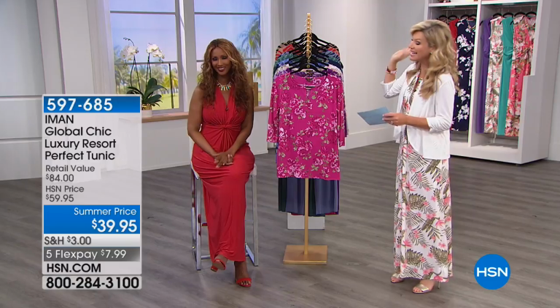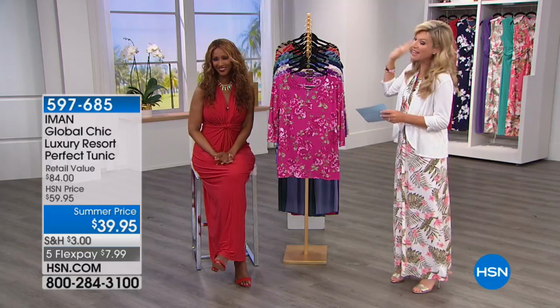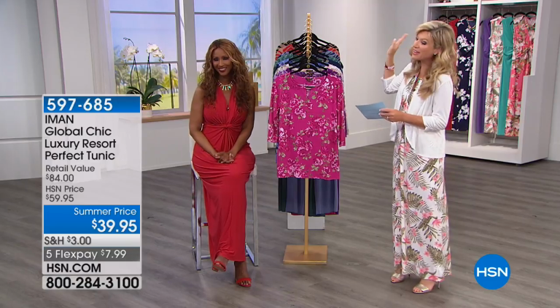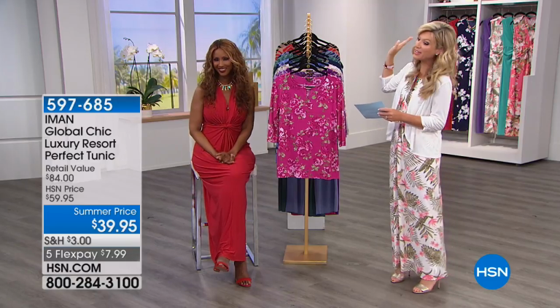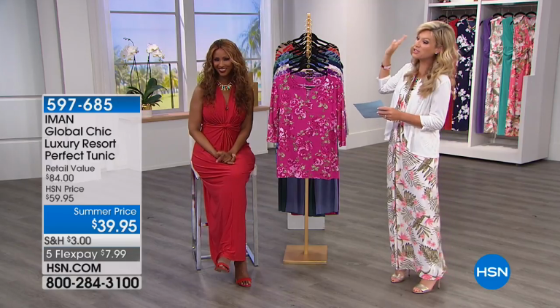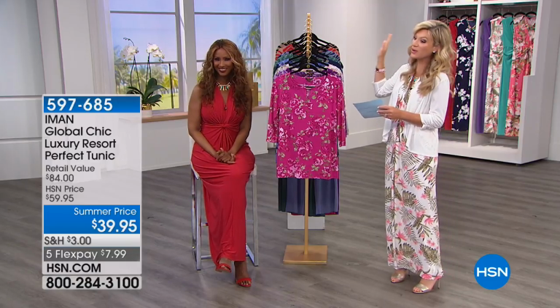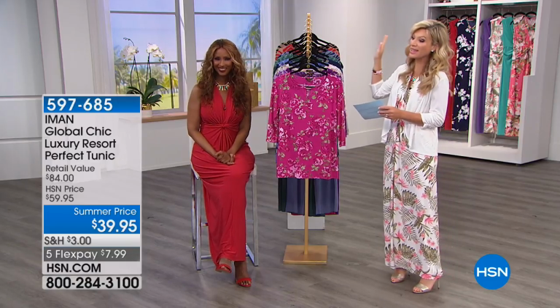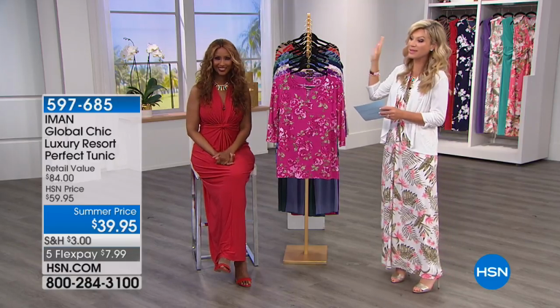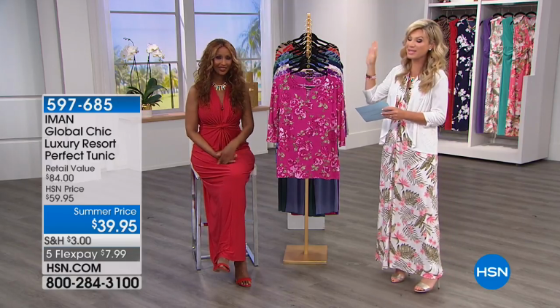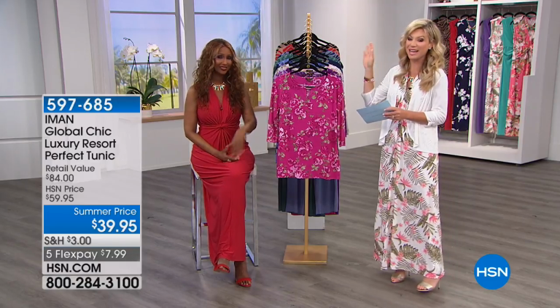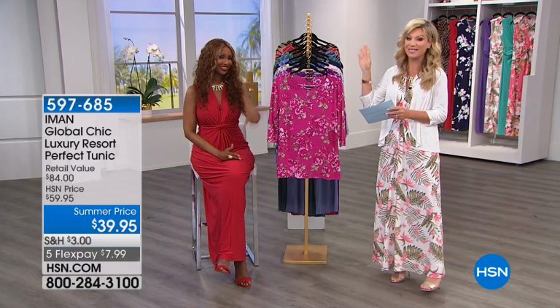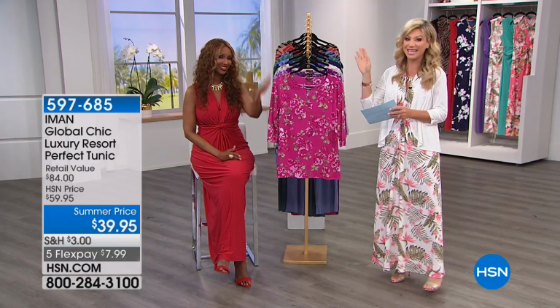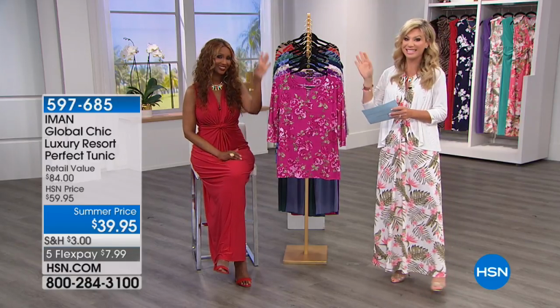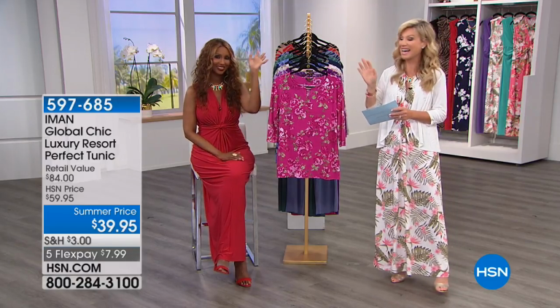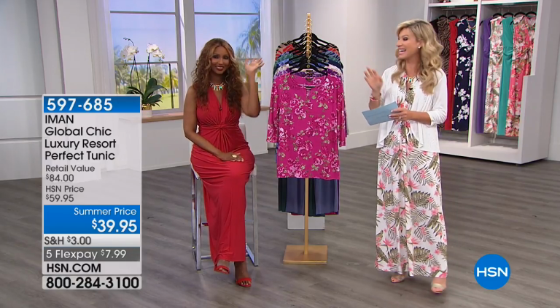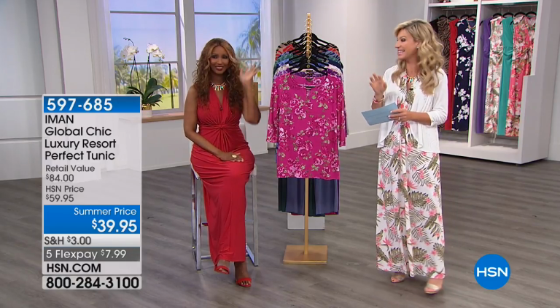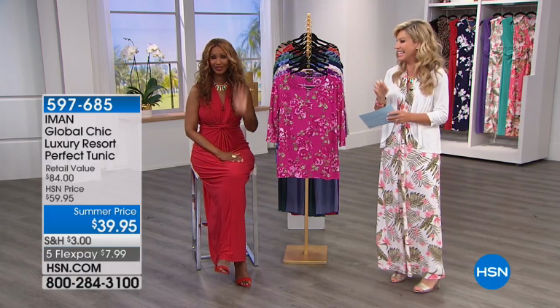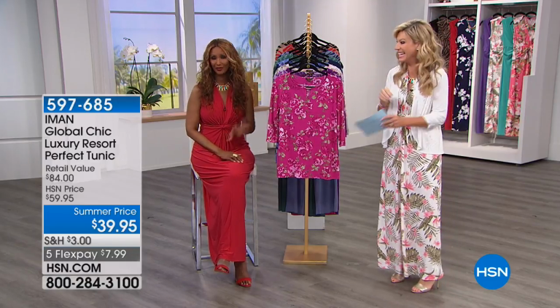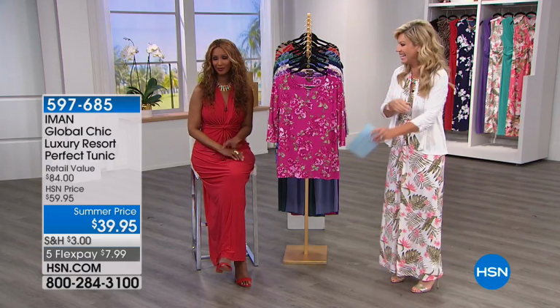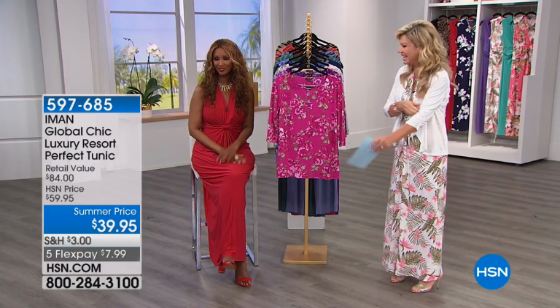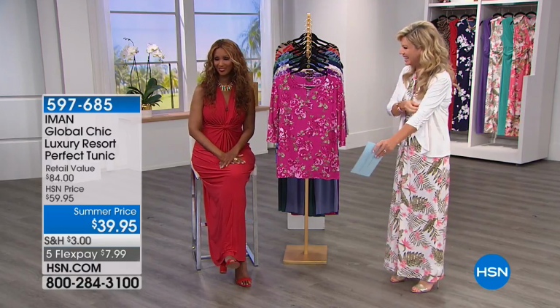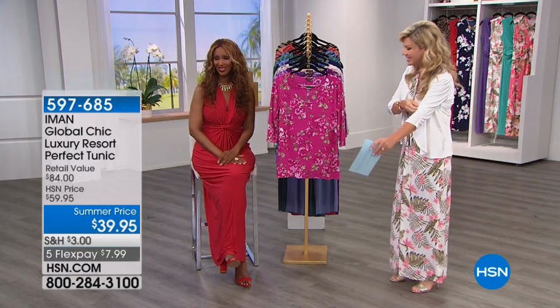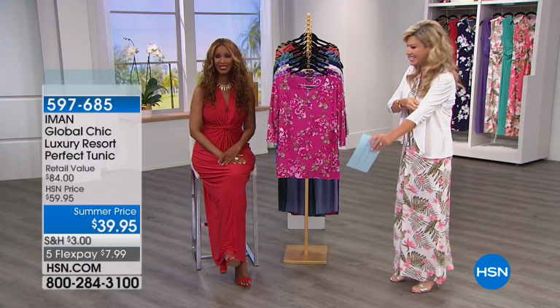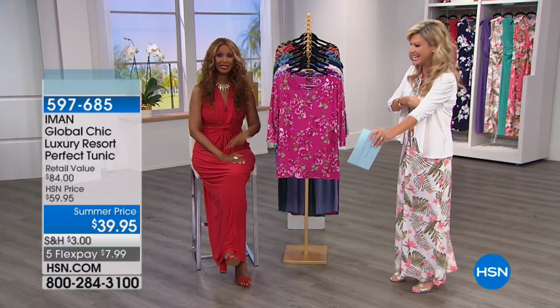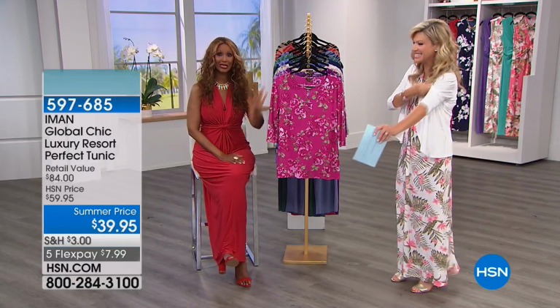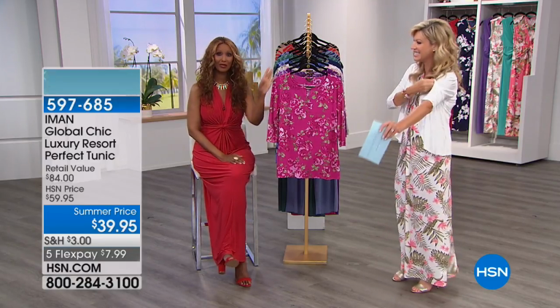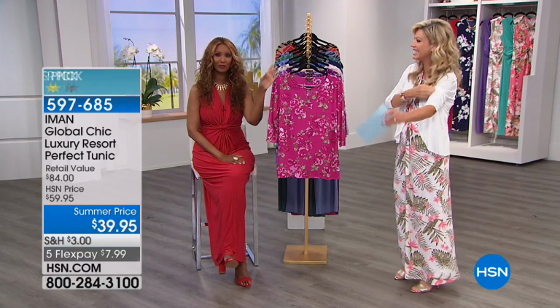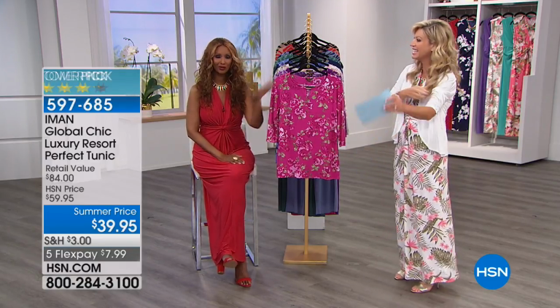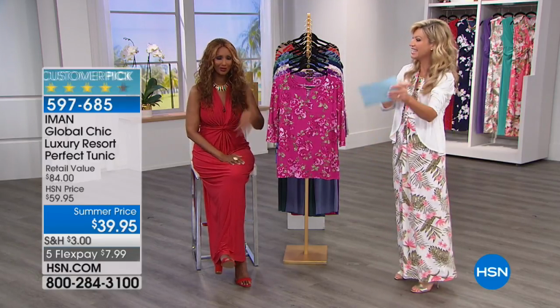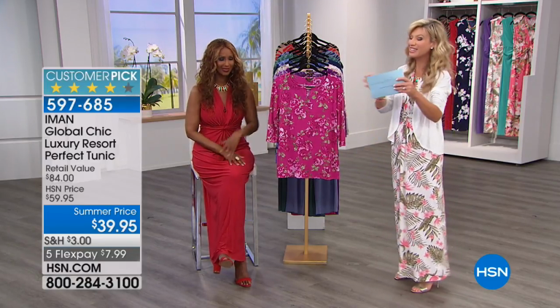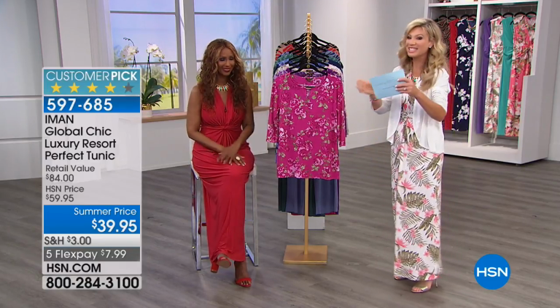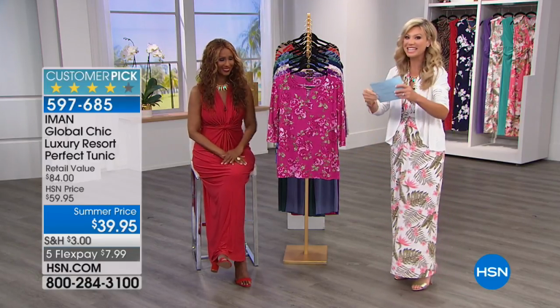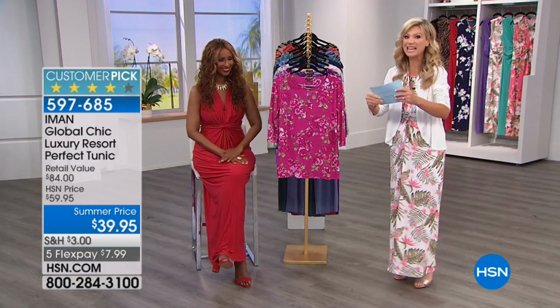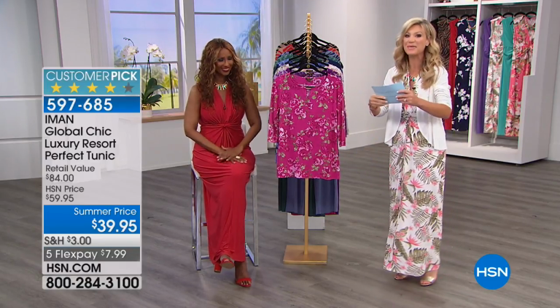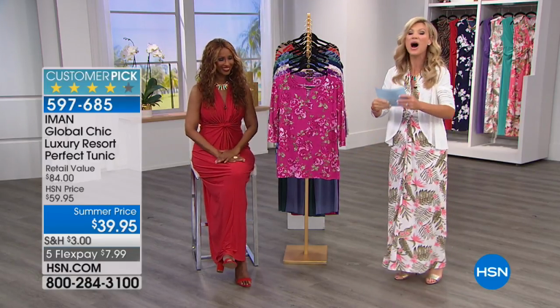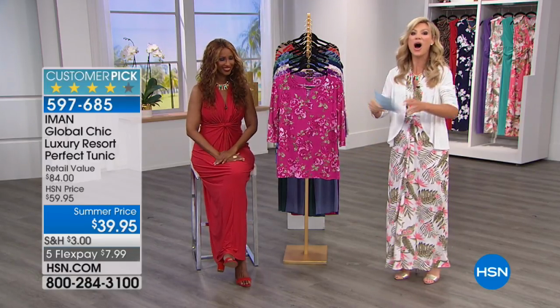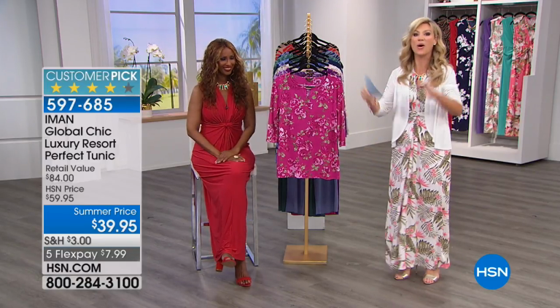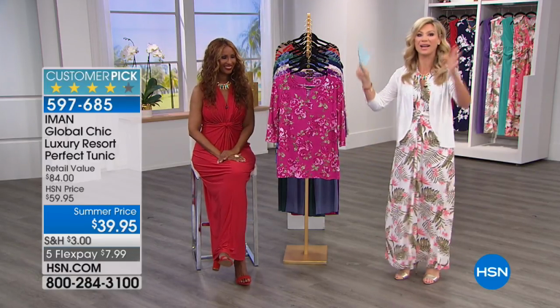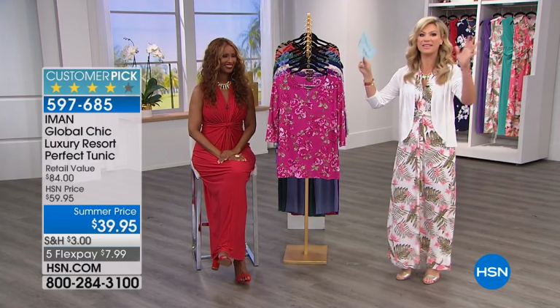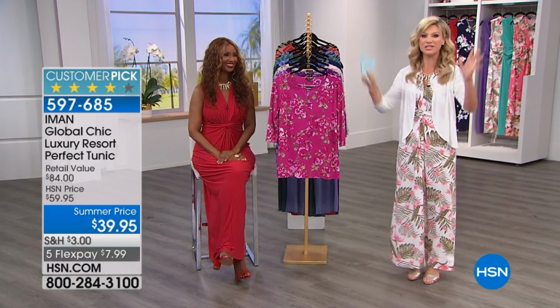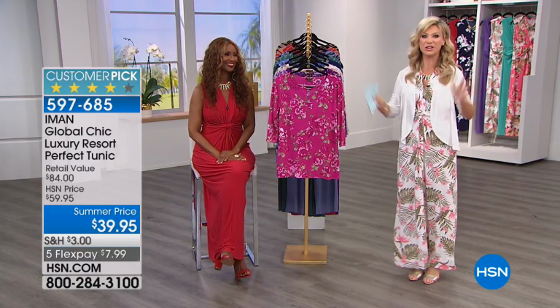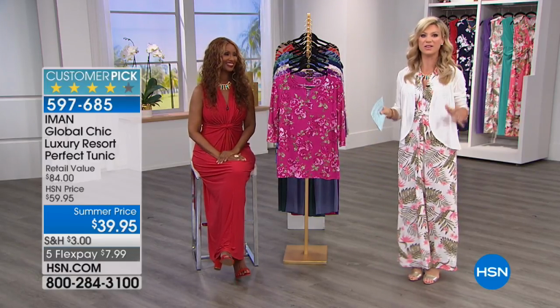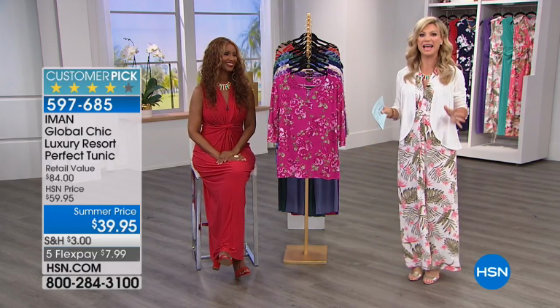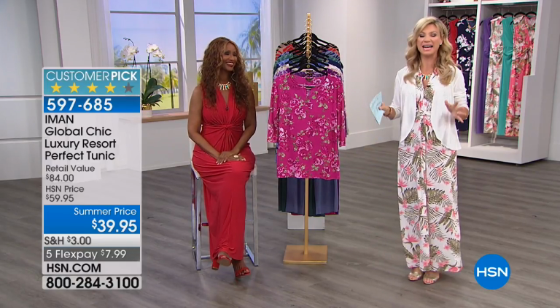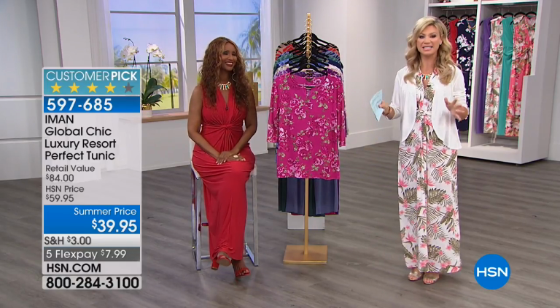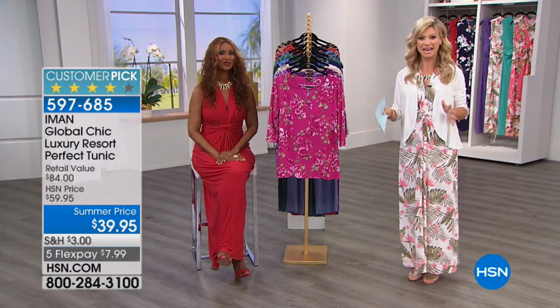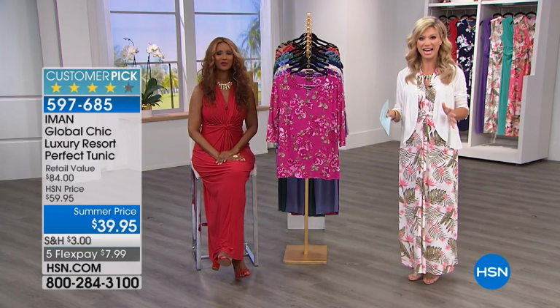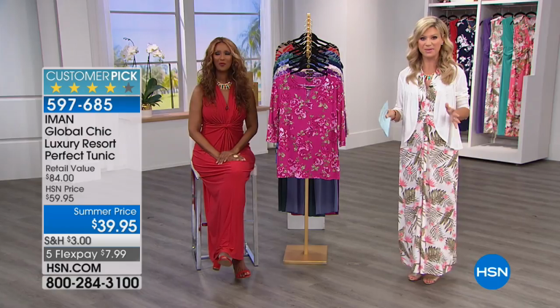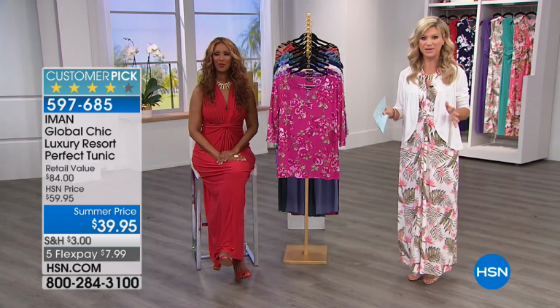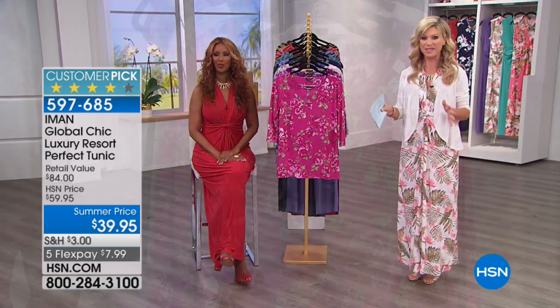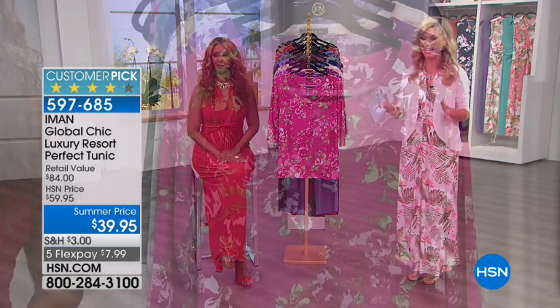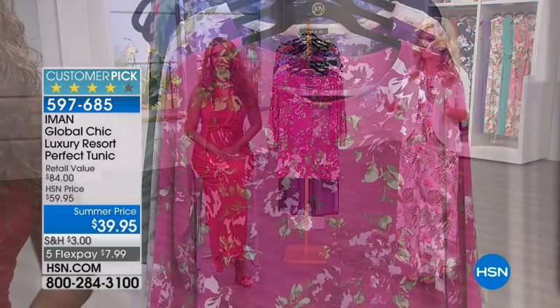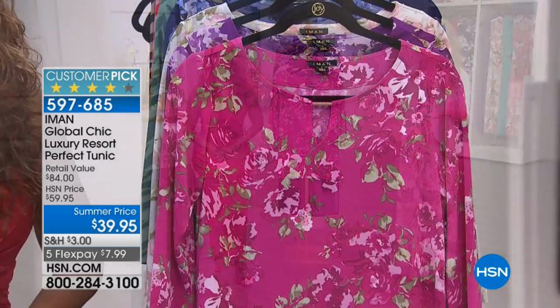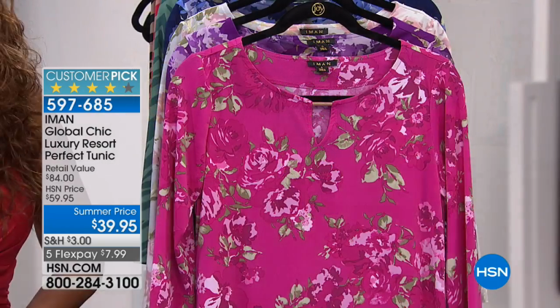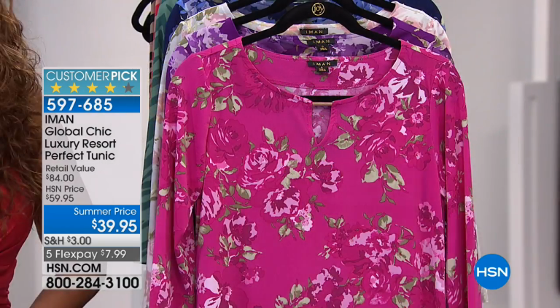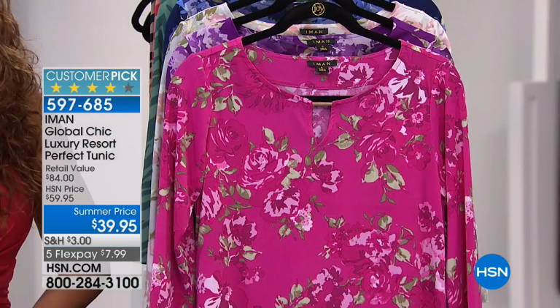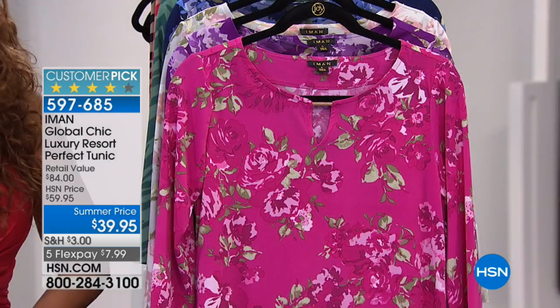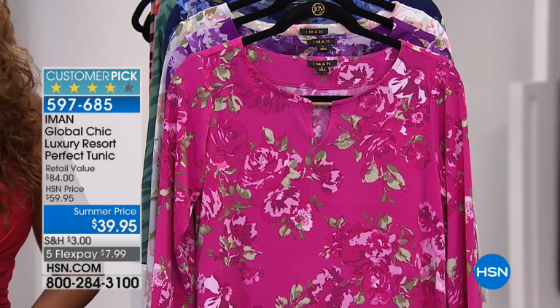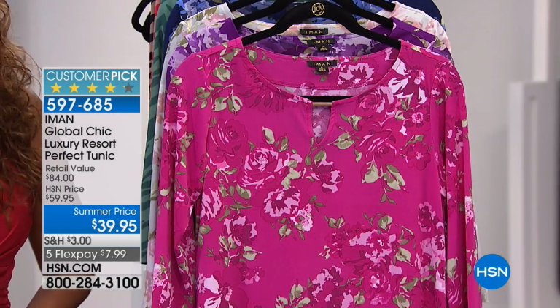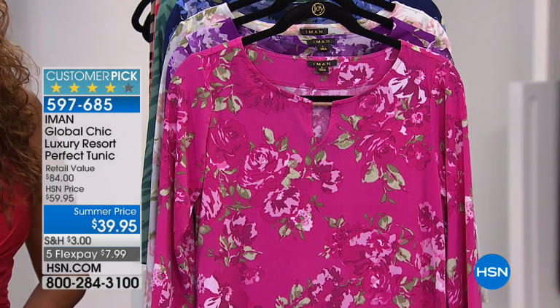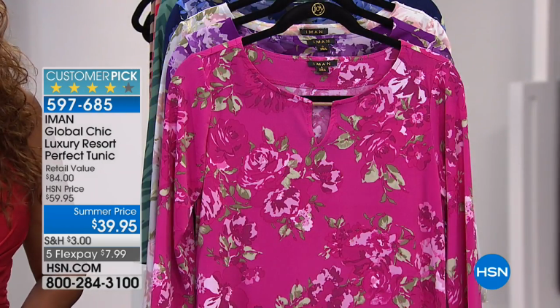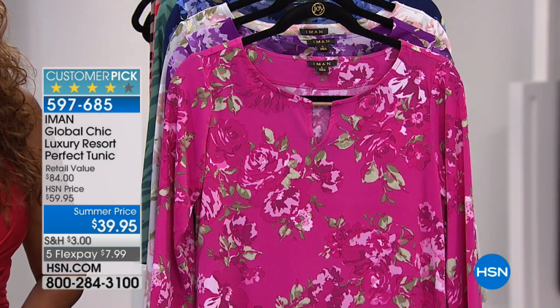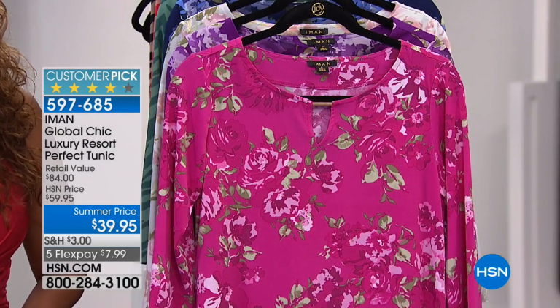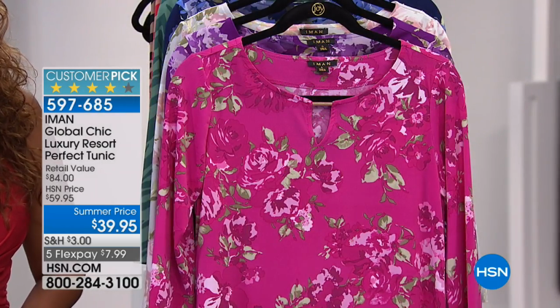Yeah, they're enjoying themselves, exactly. They're asleep. Okay, this is our last item of the evening. Gosh, this went by fast tonight.